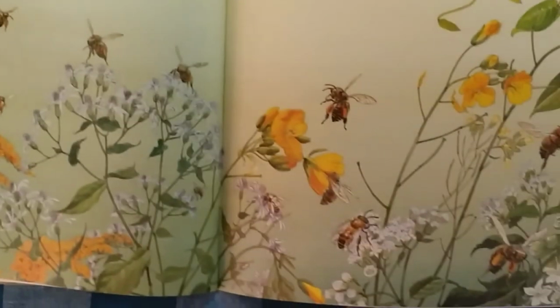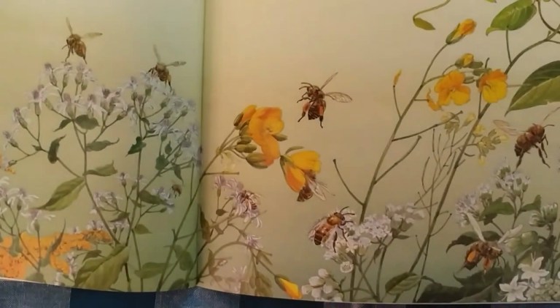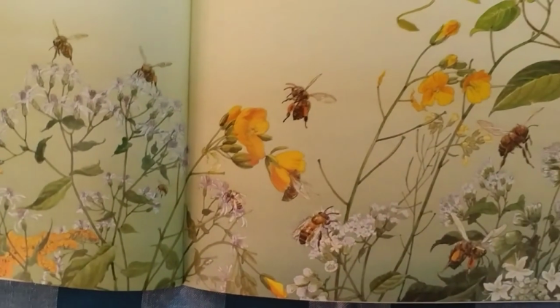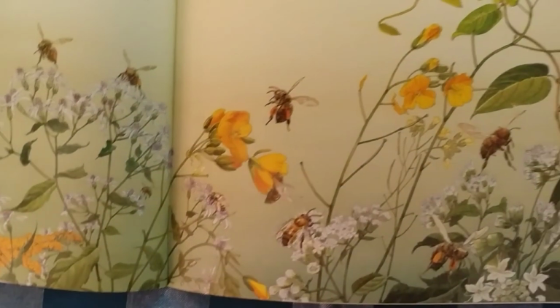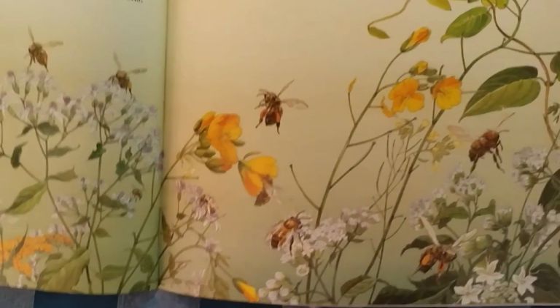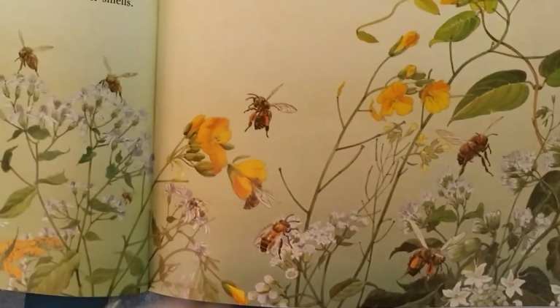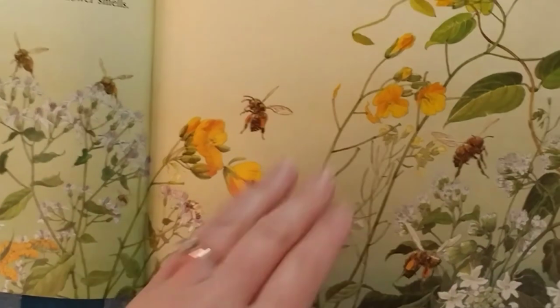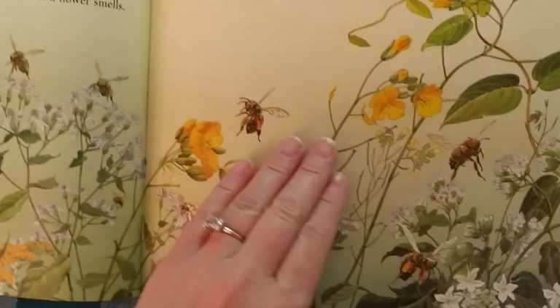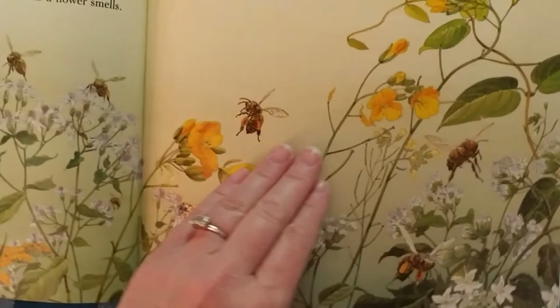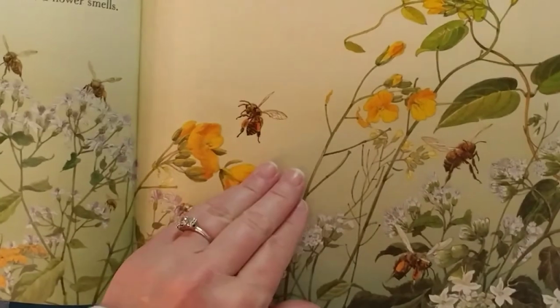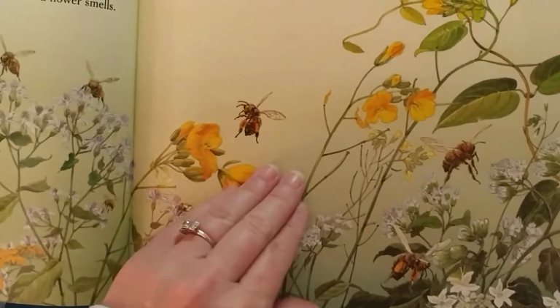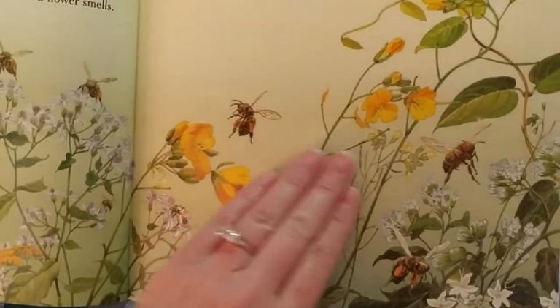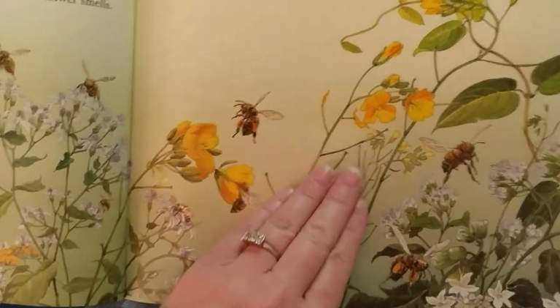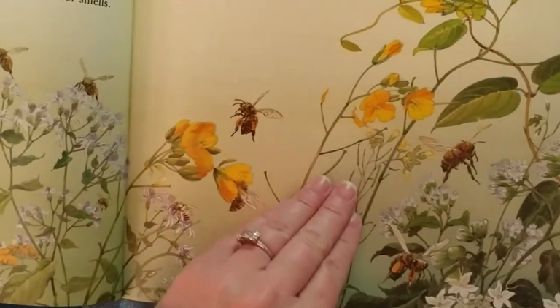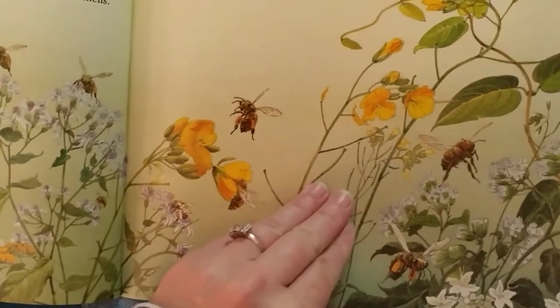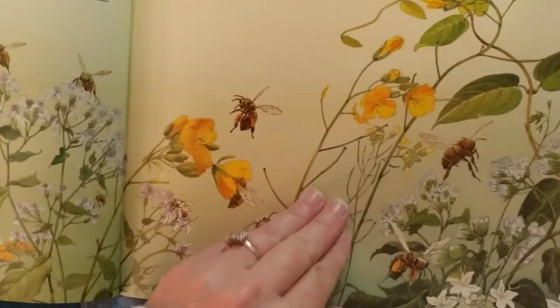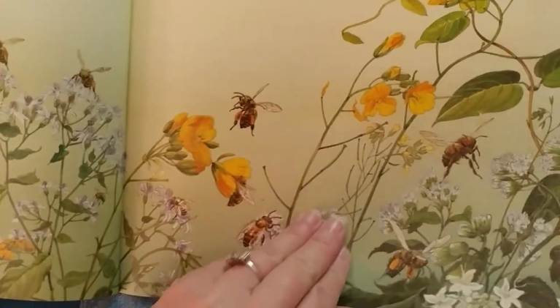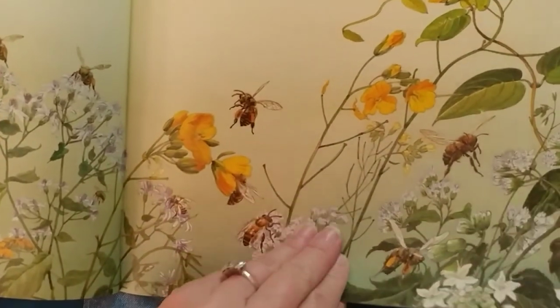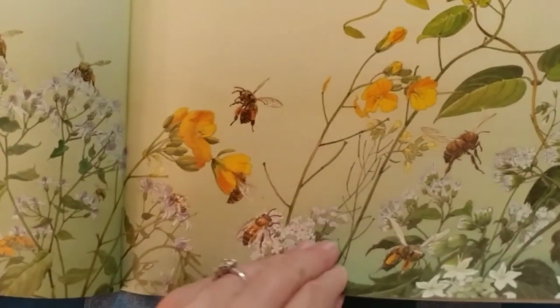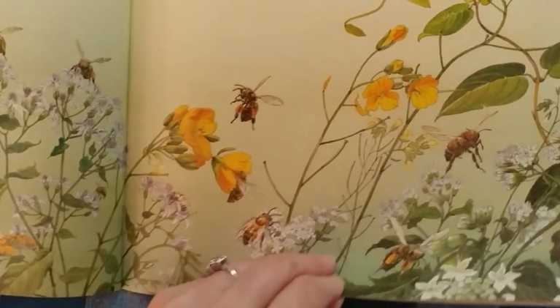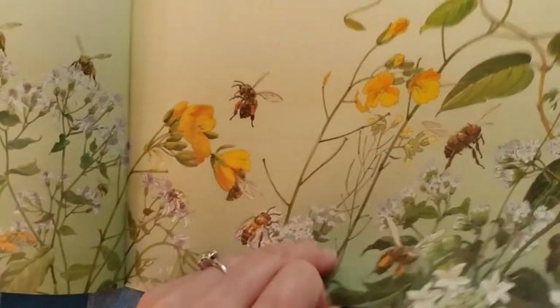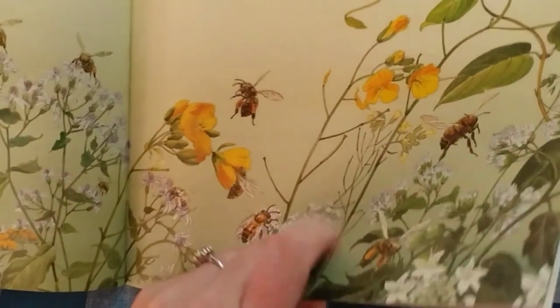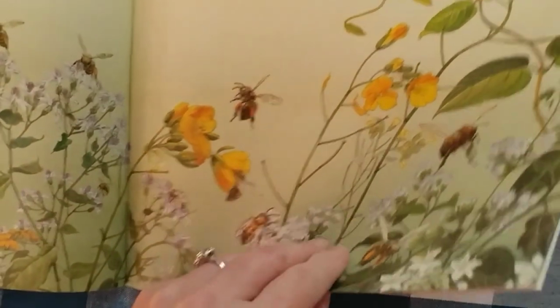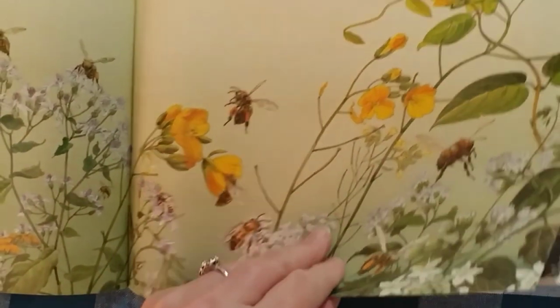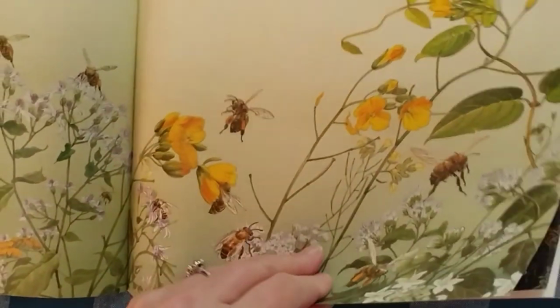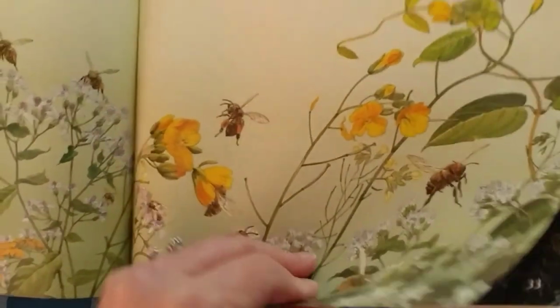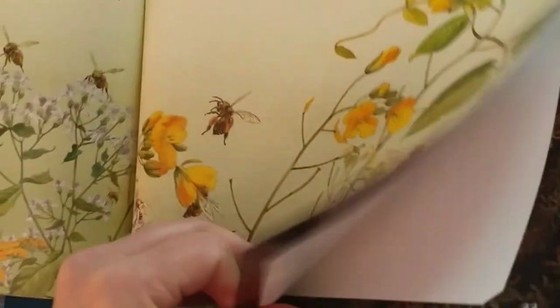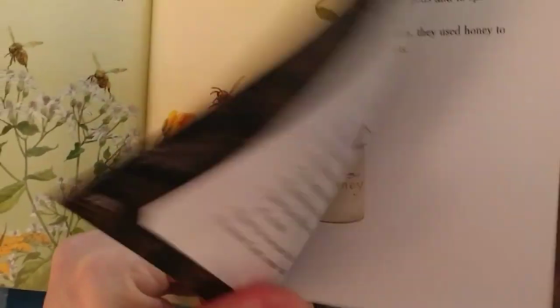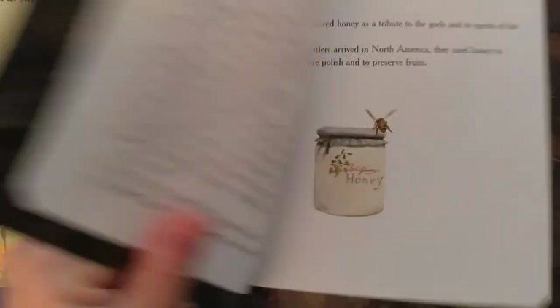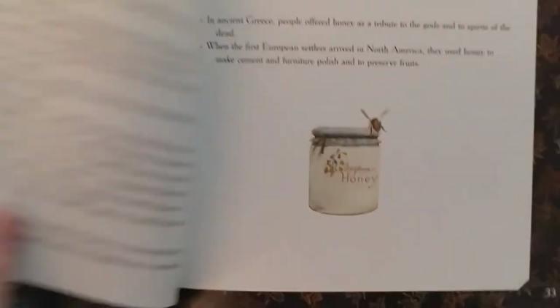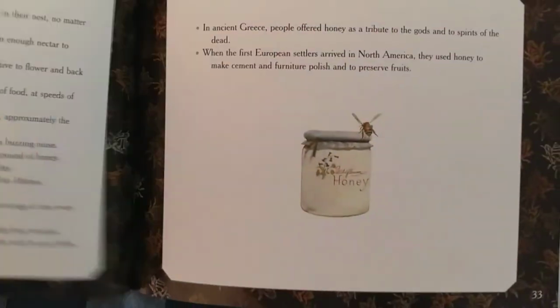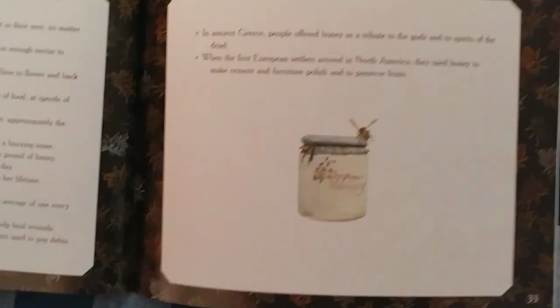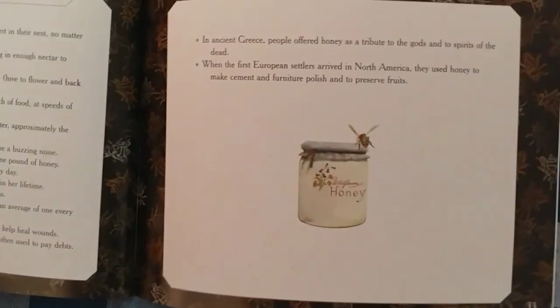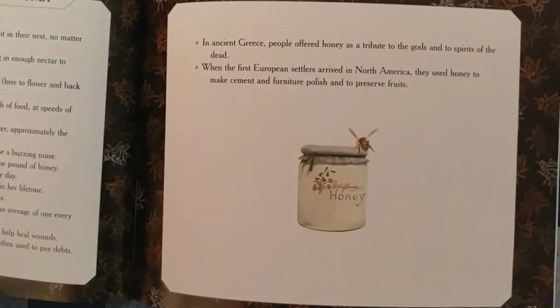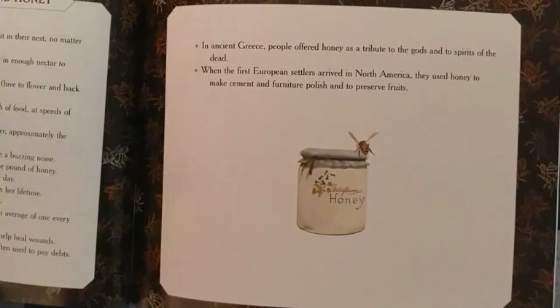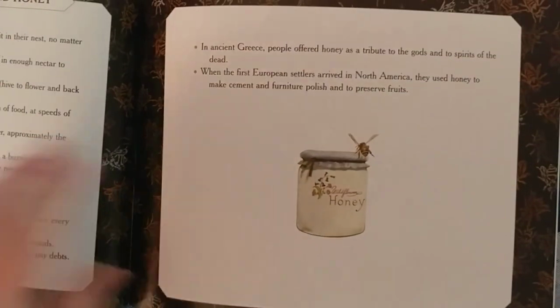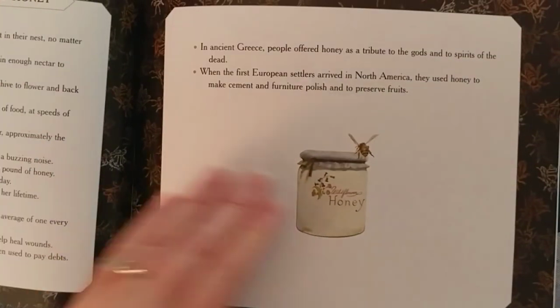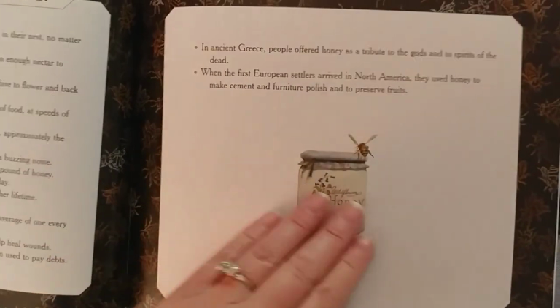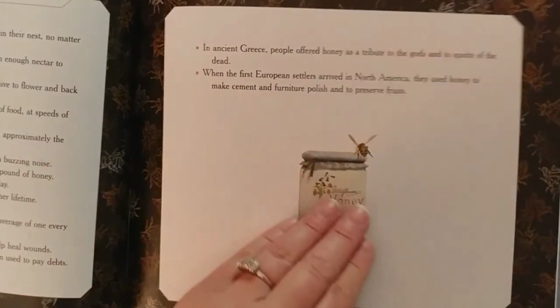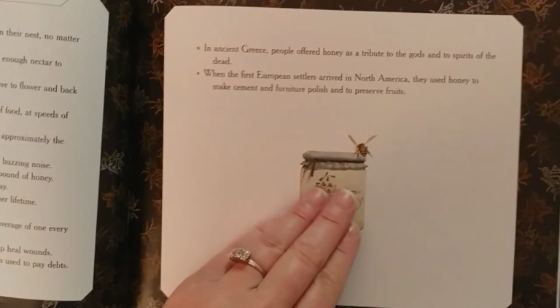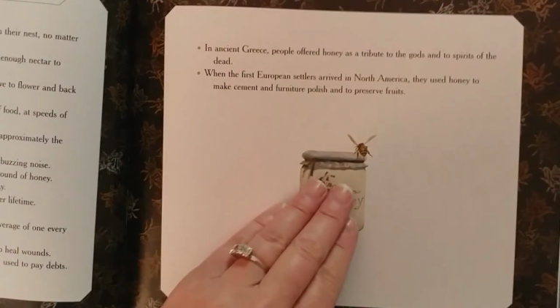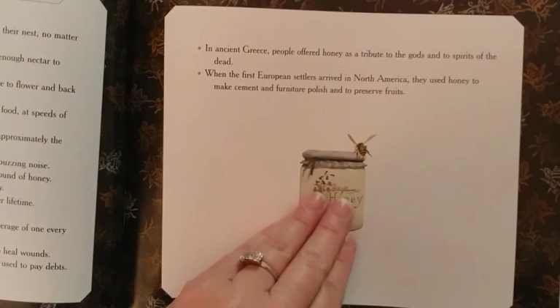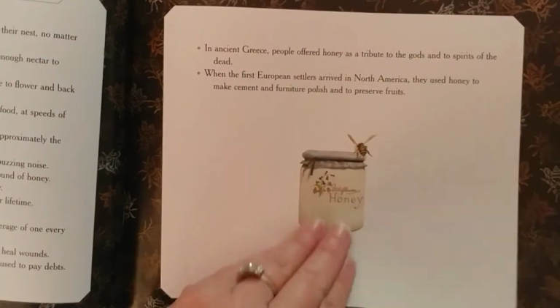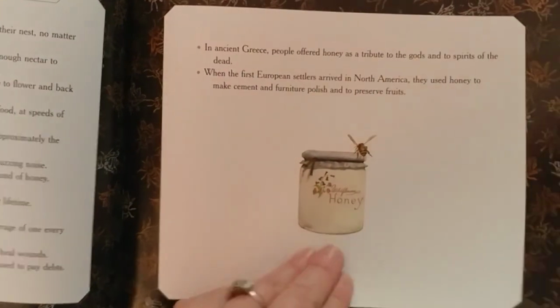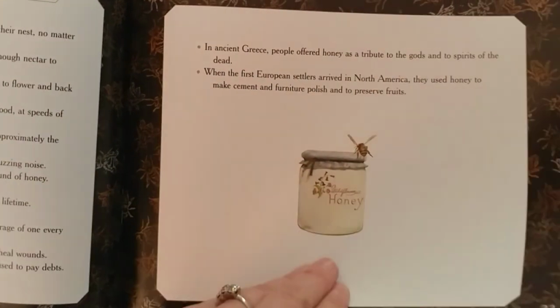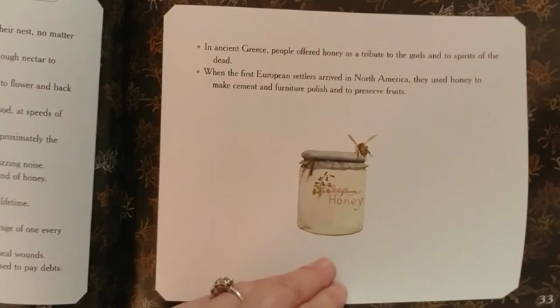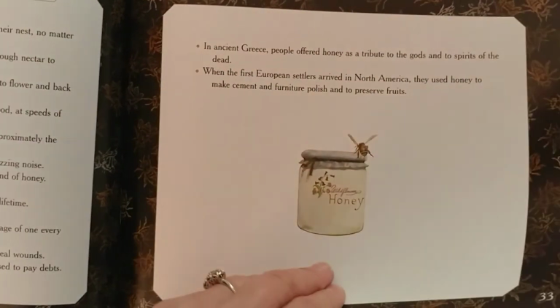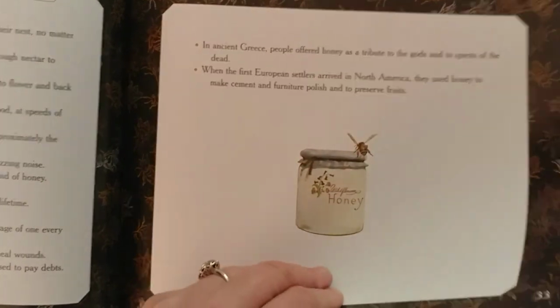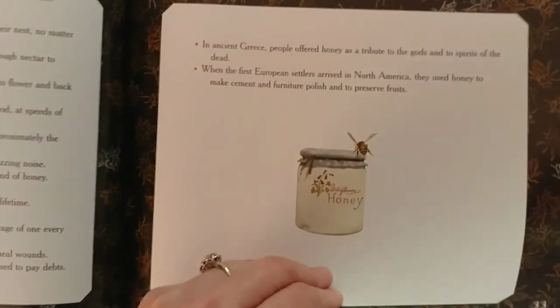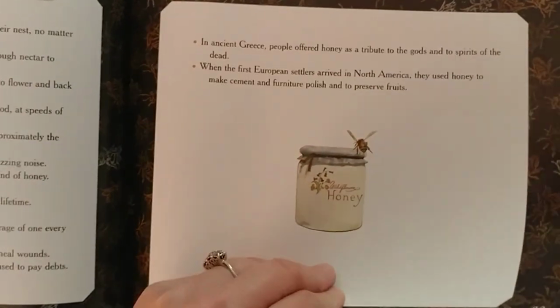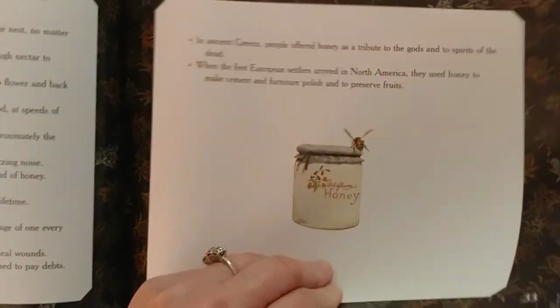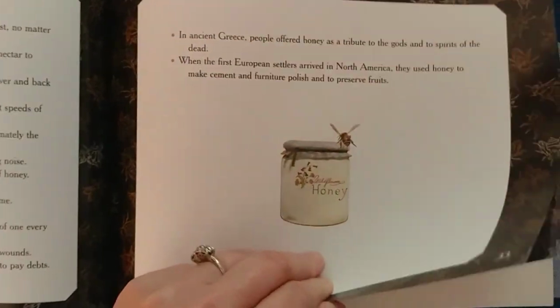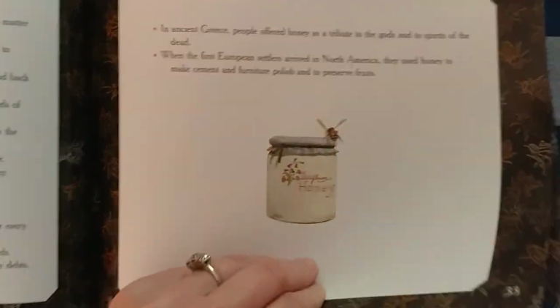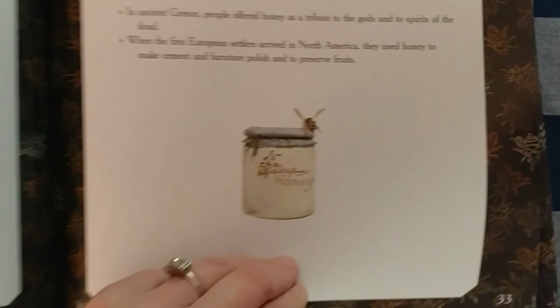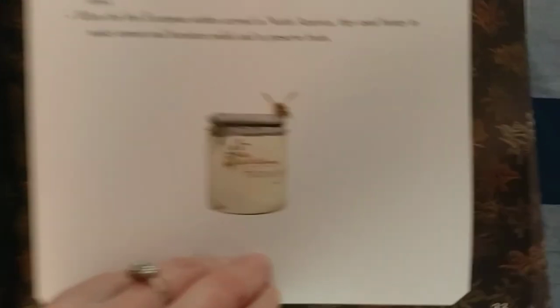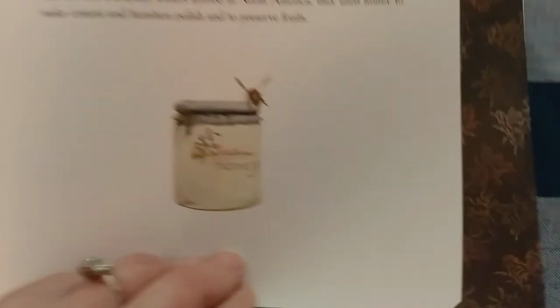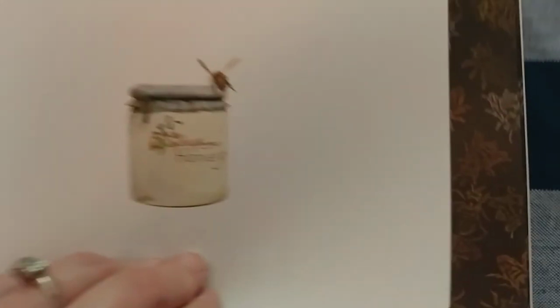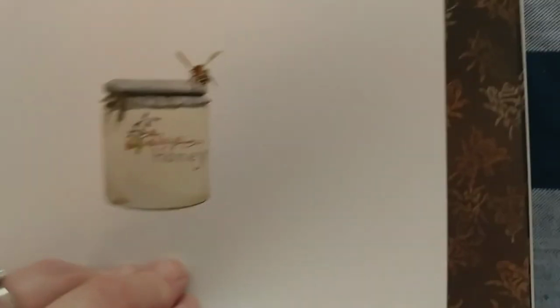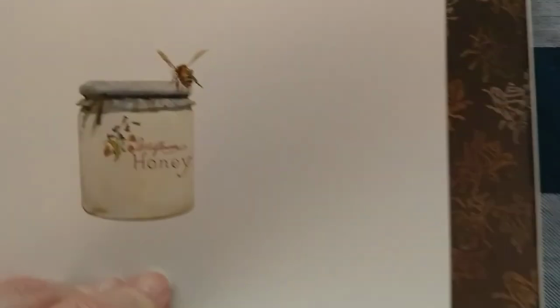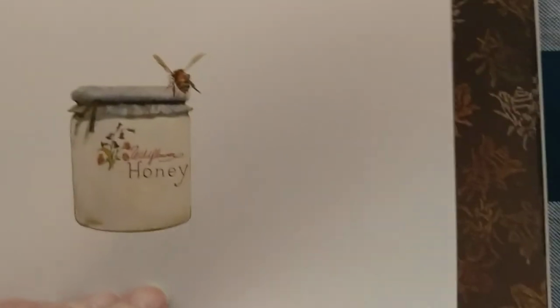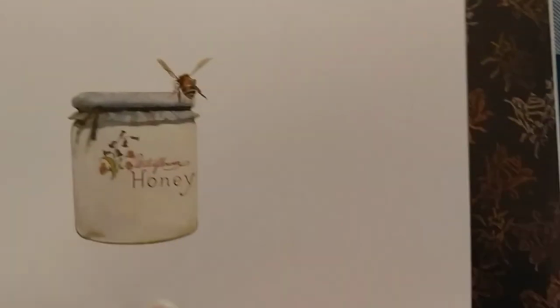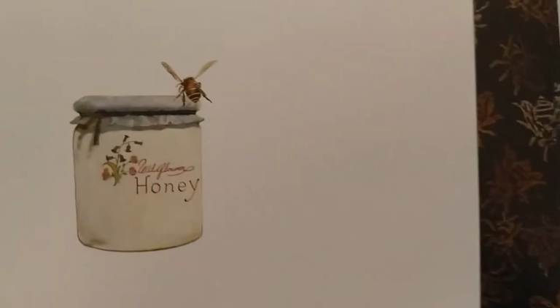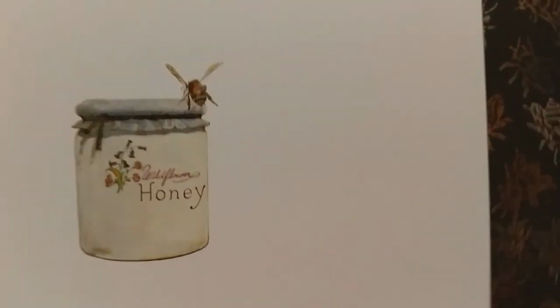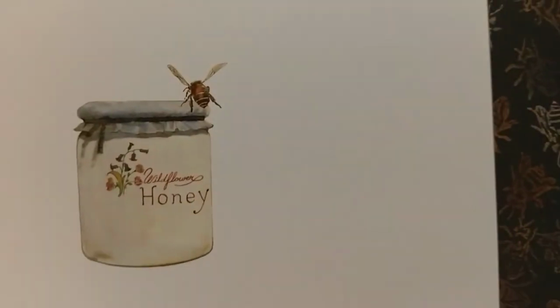Thank you so much for joining me today to learn about the honeymakers.